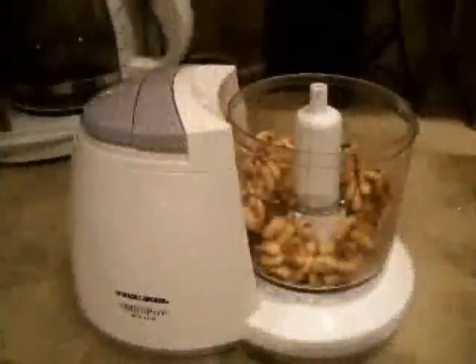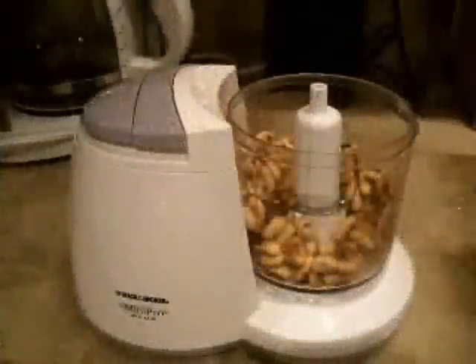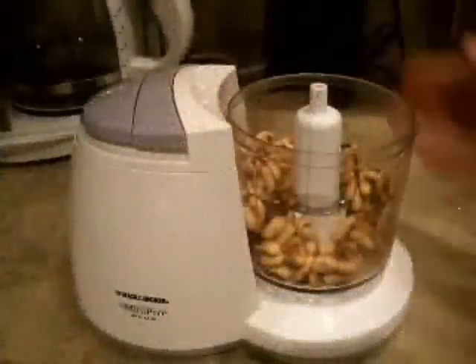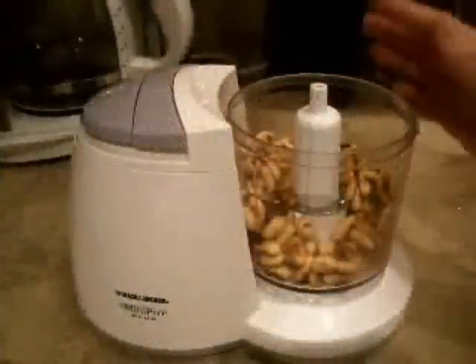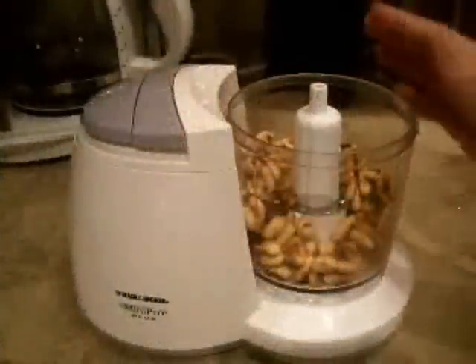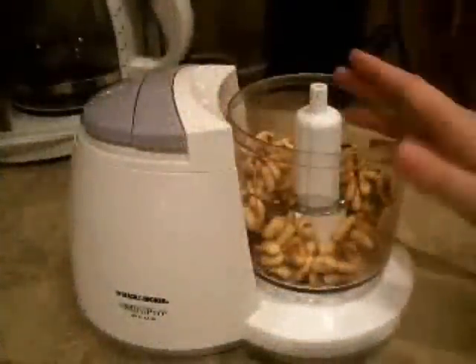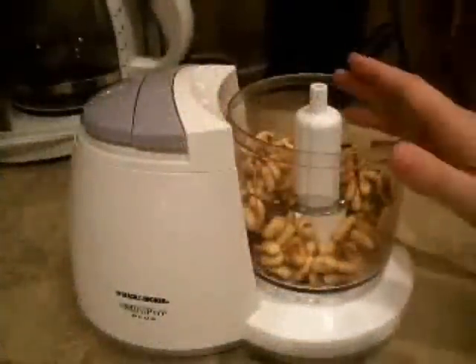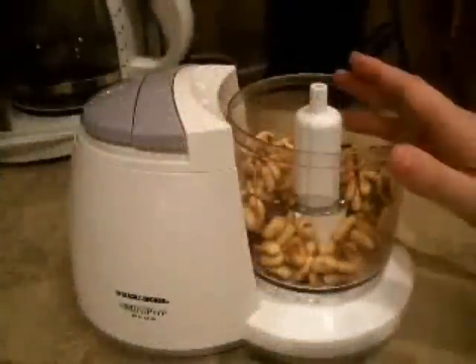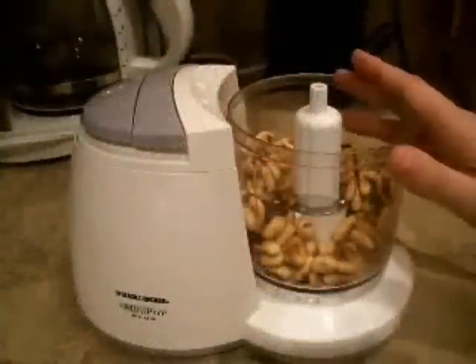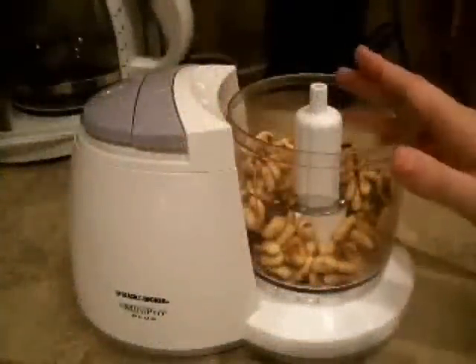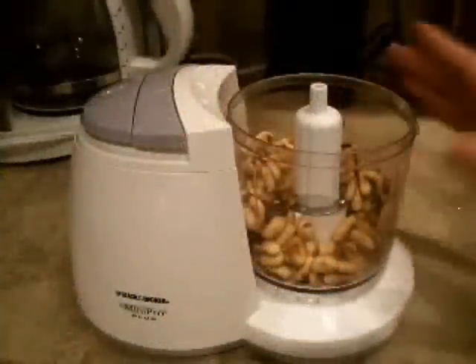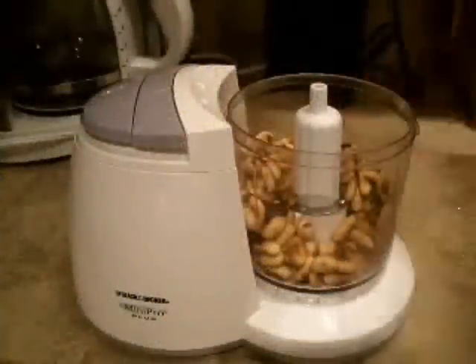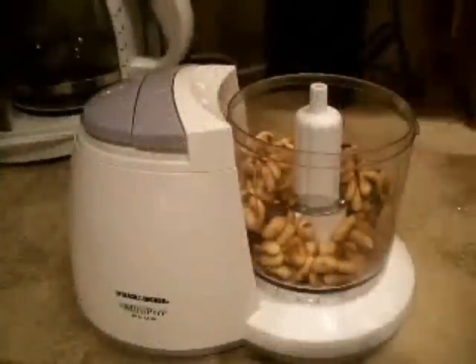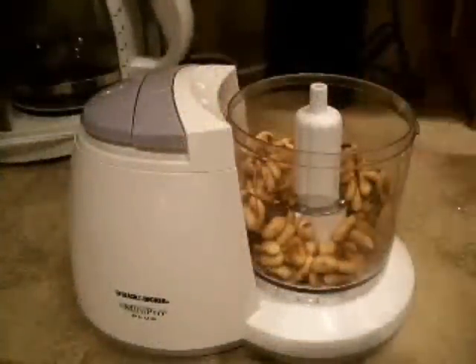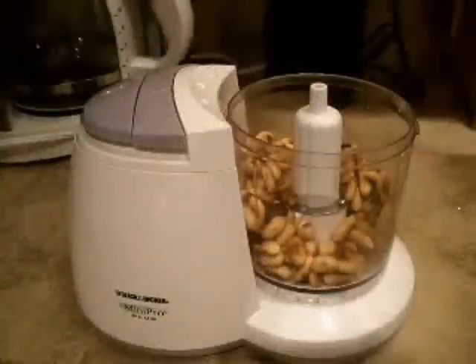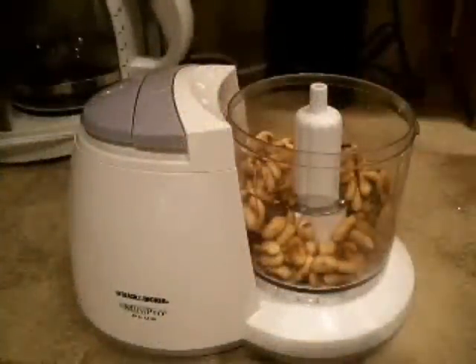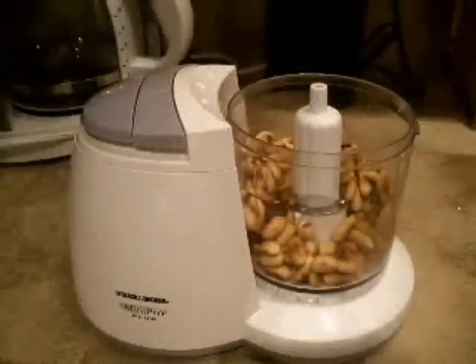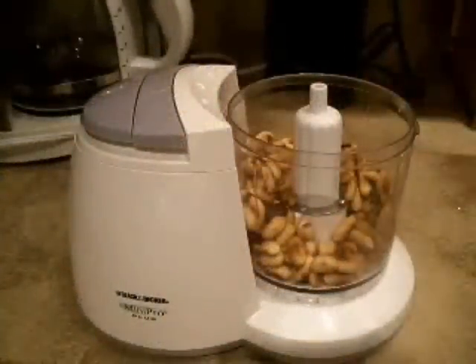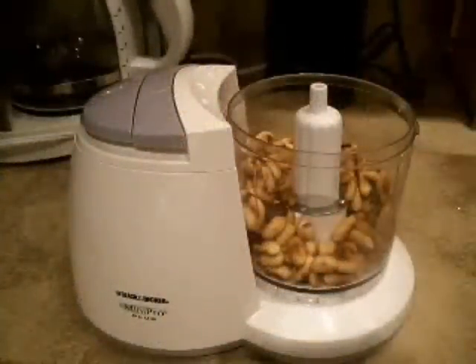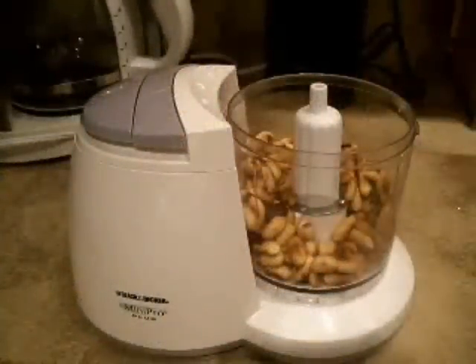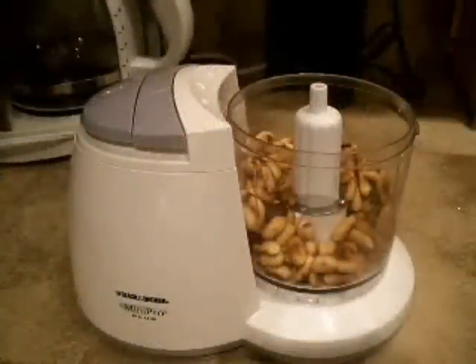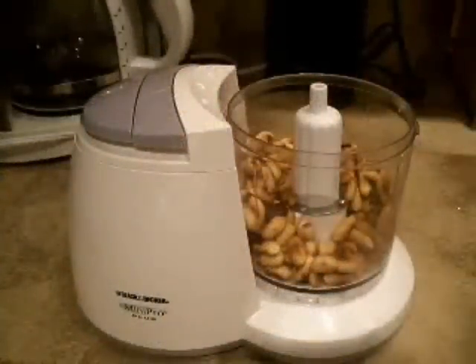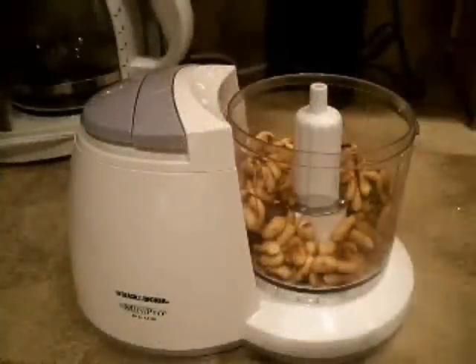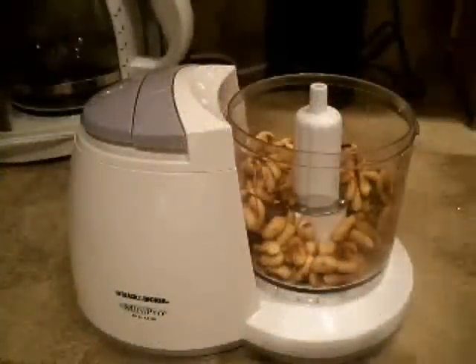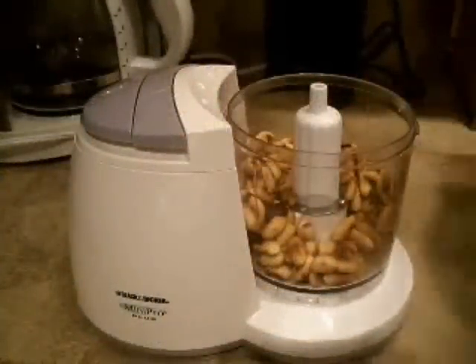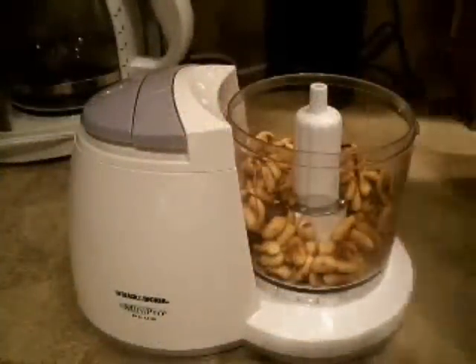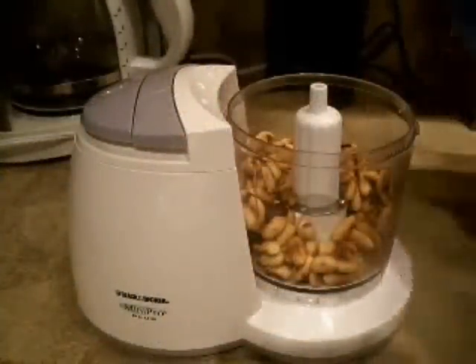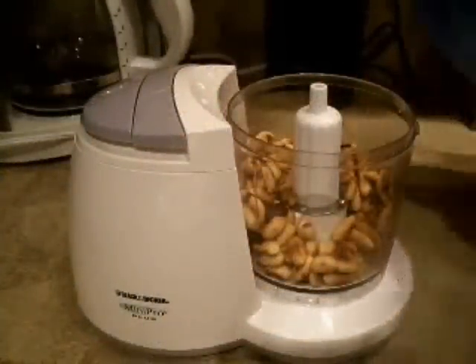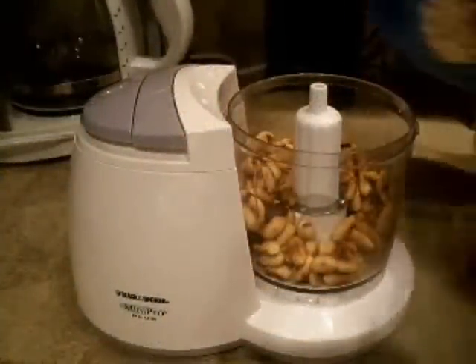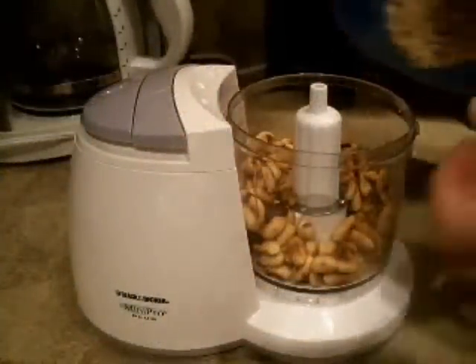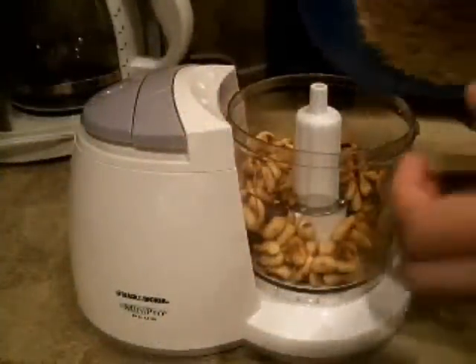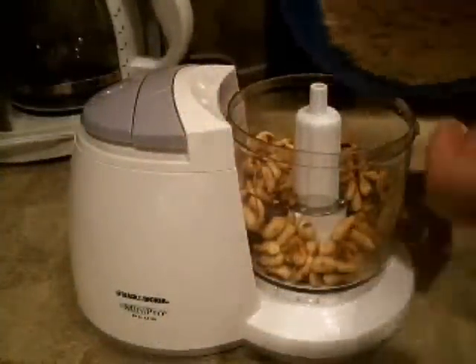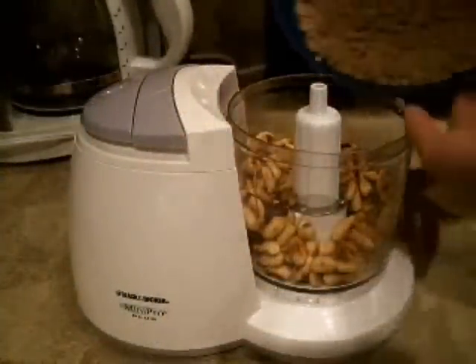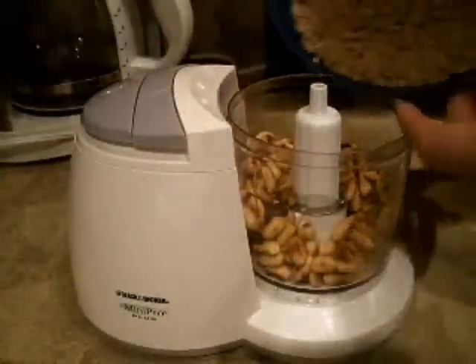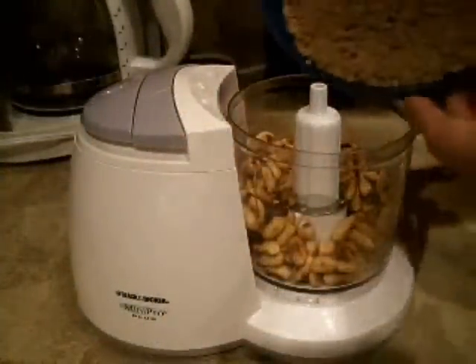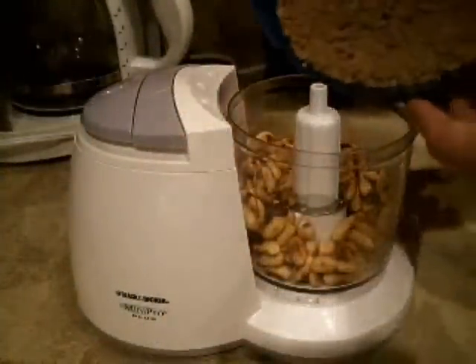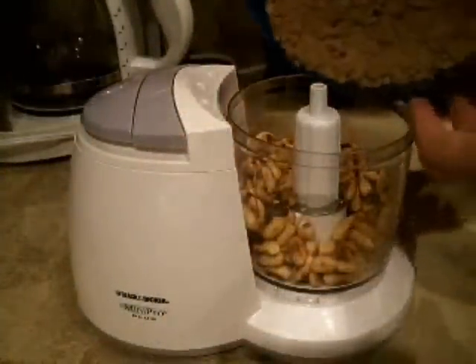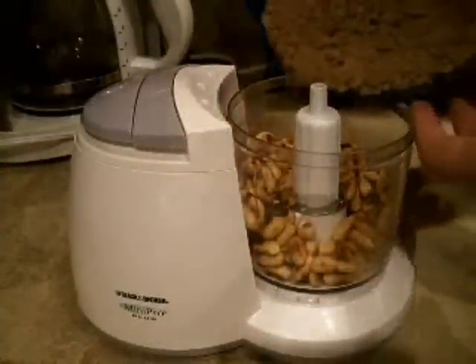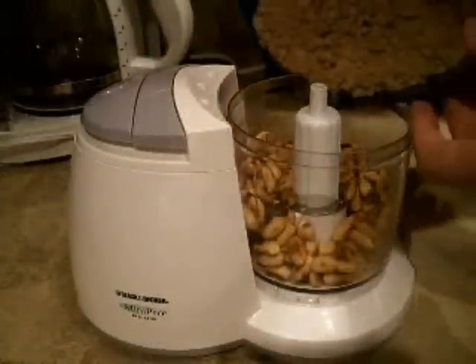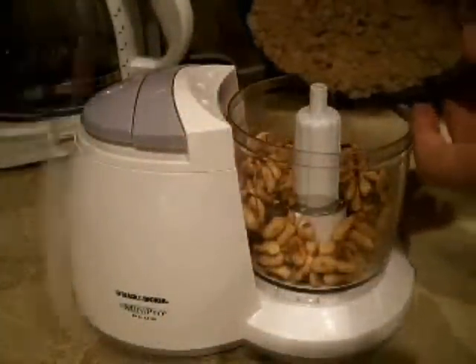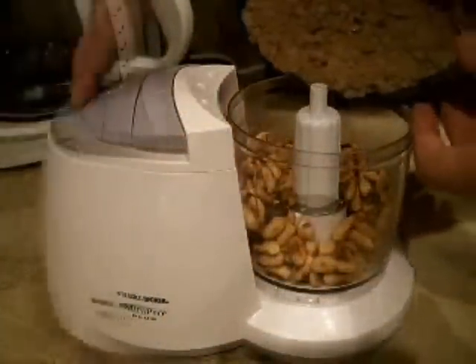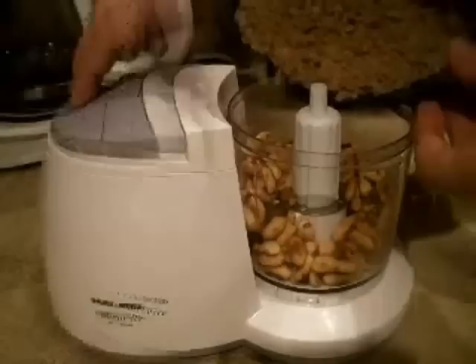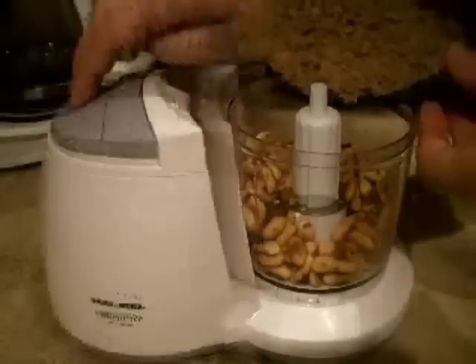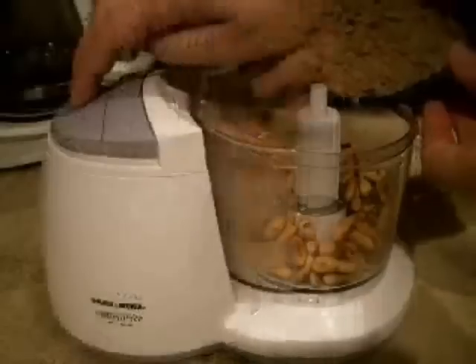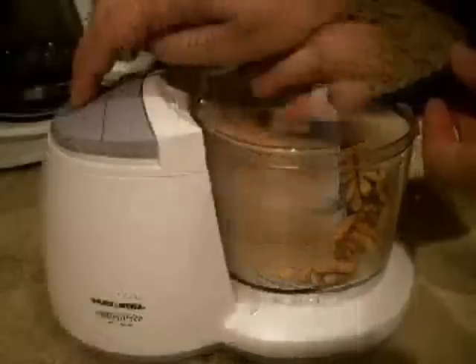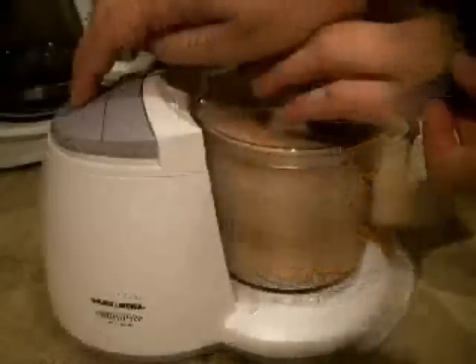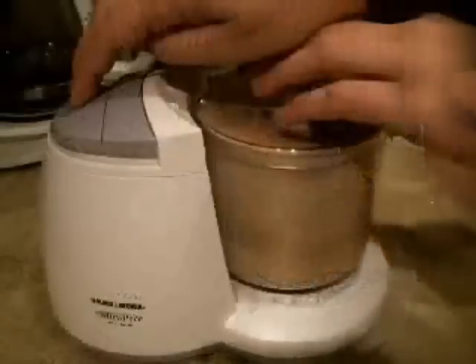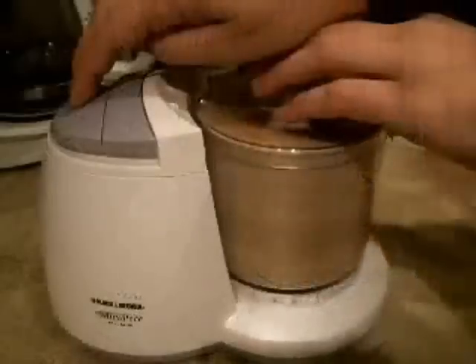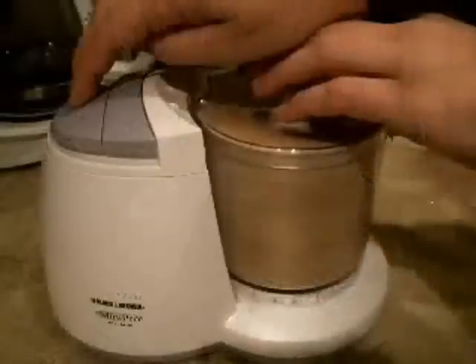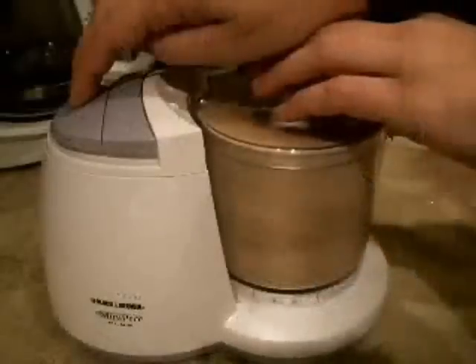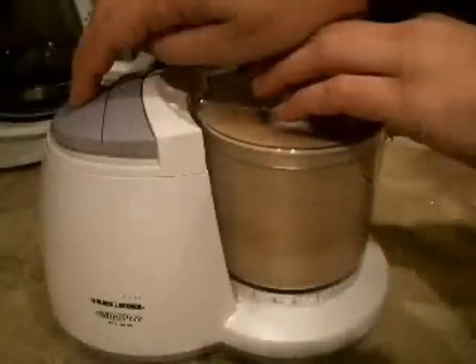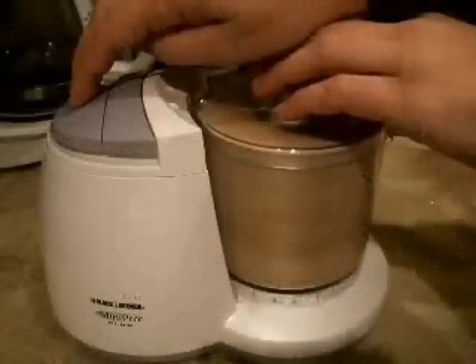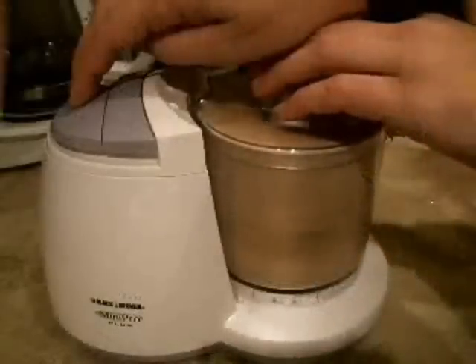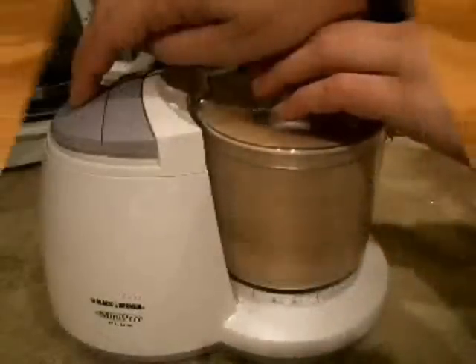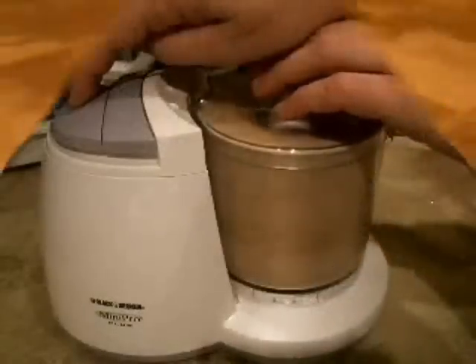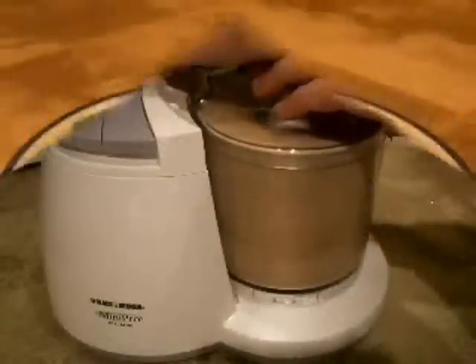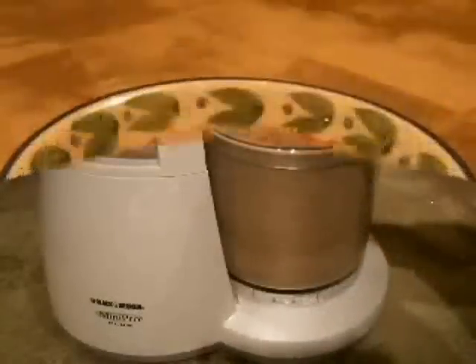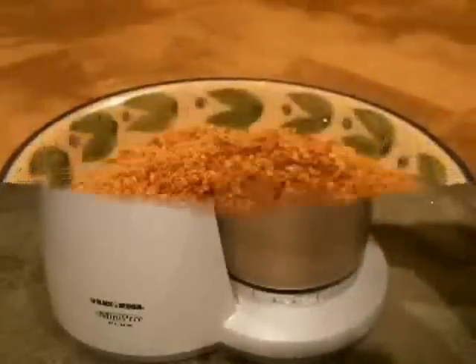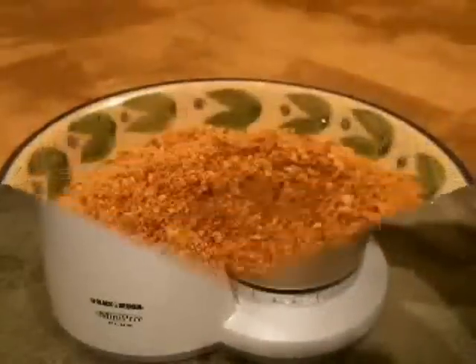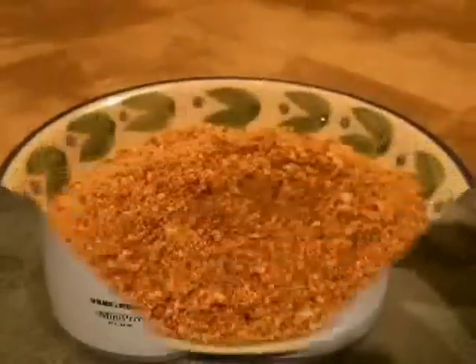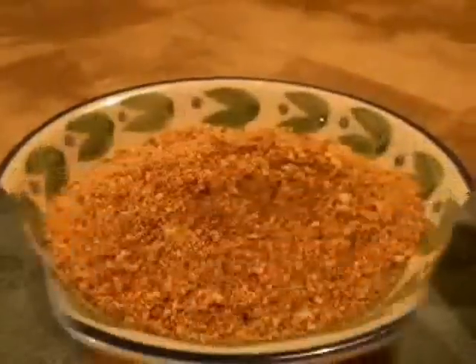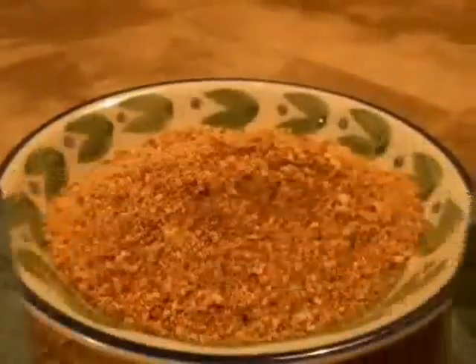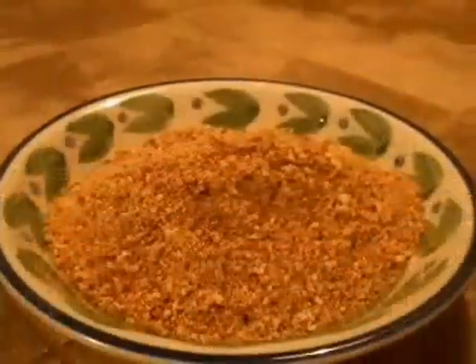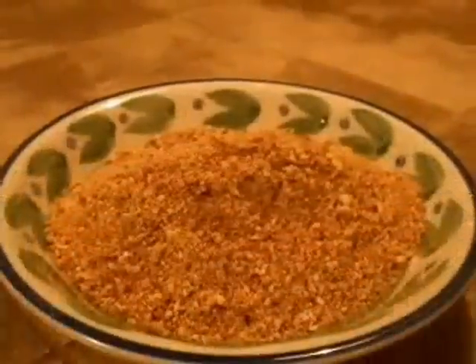Chop them finely in a blender with brown sugar. Set the mixture aside in a bowl.